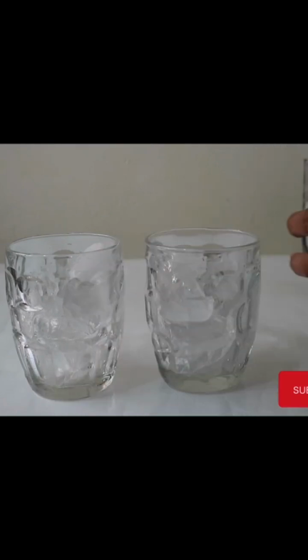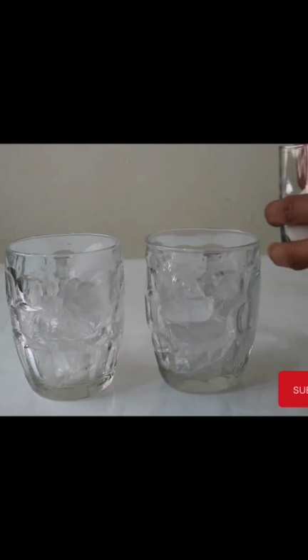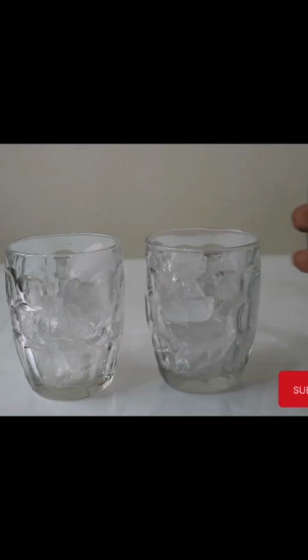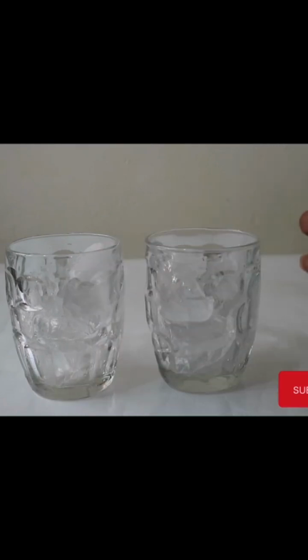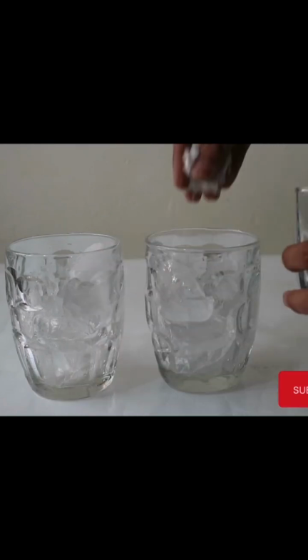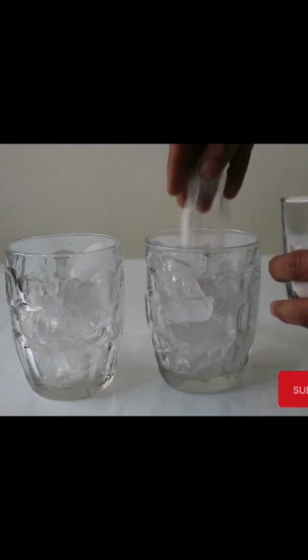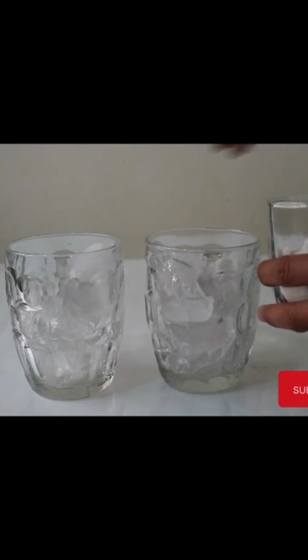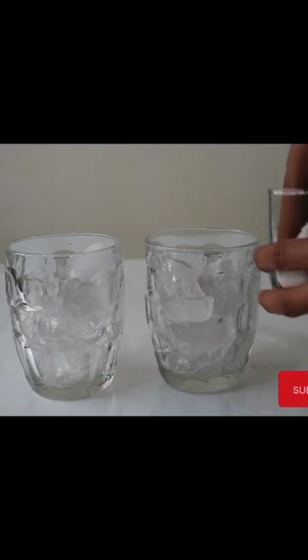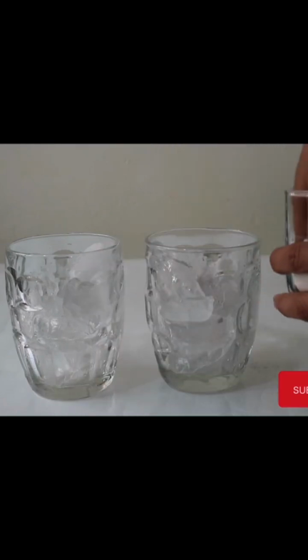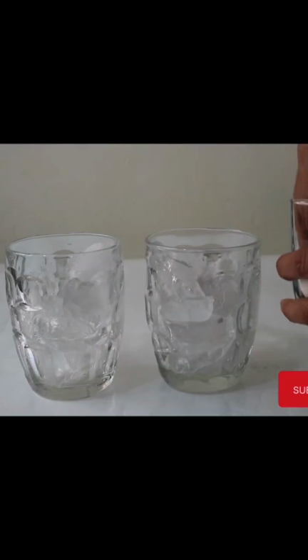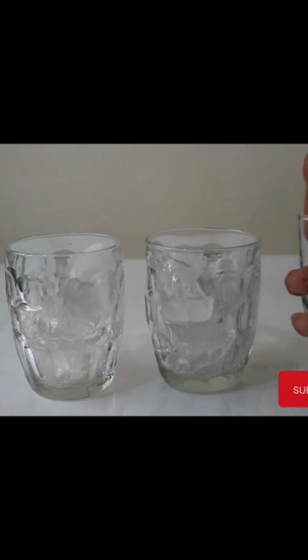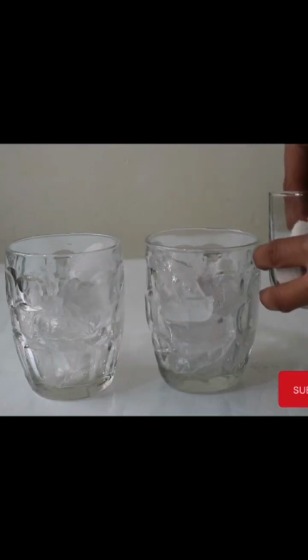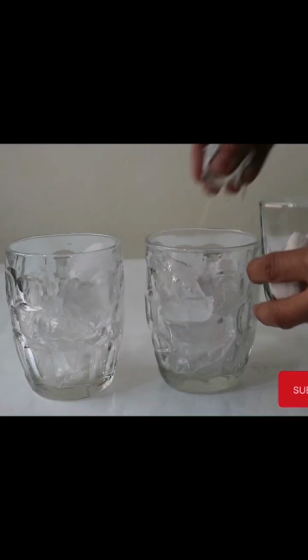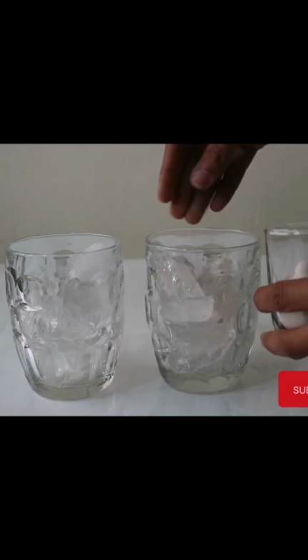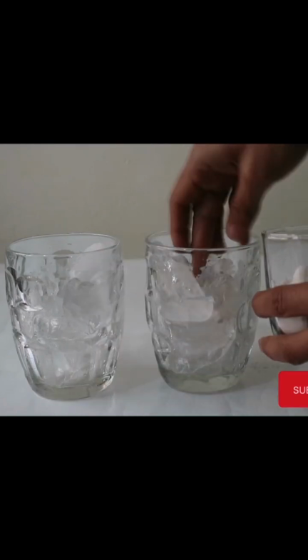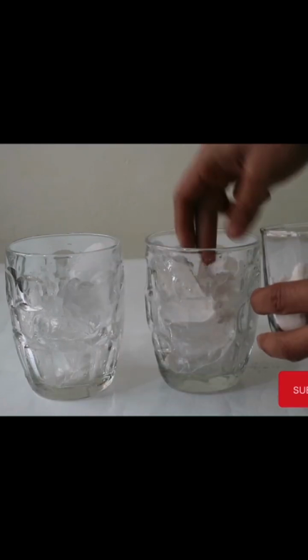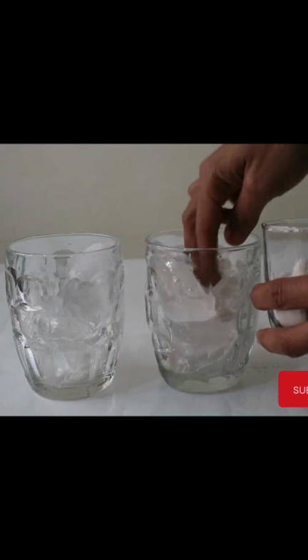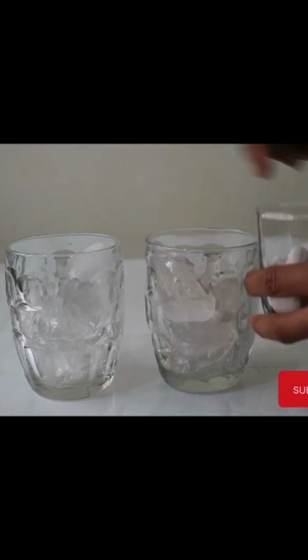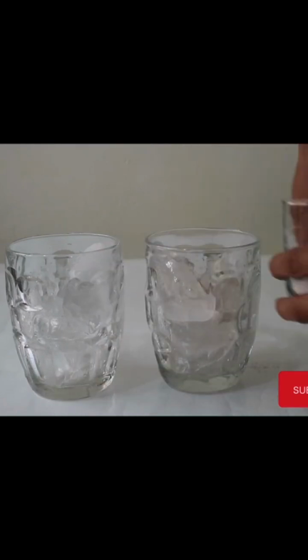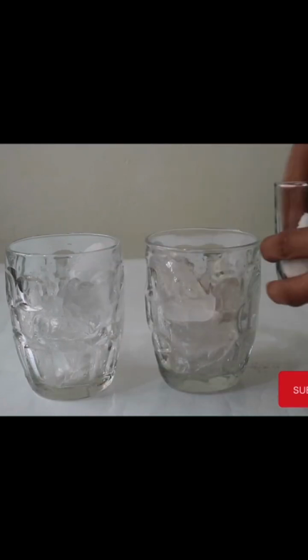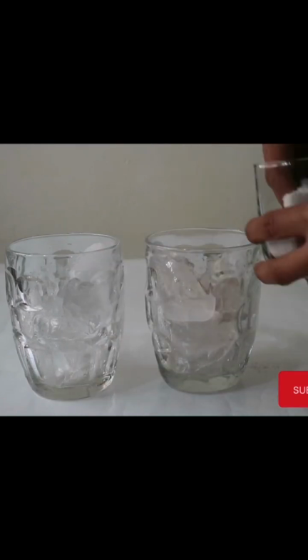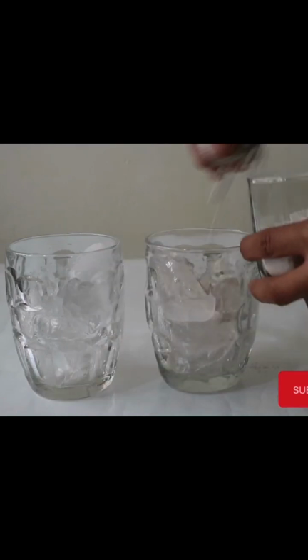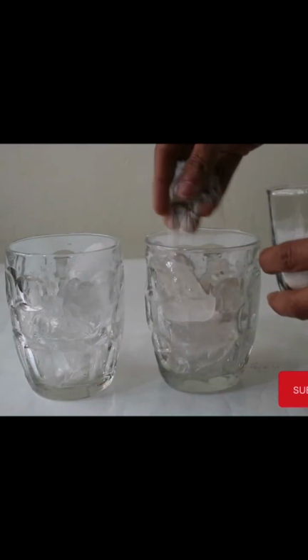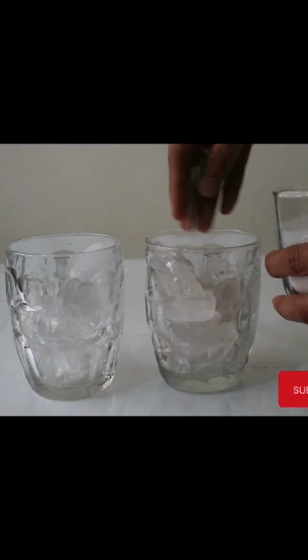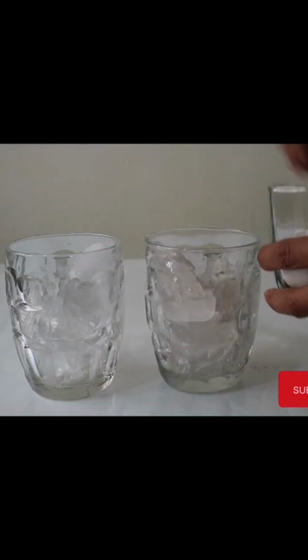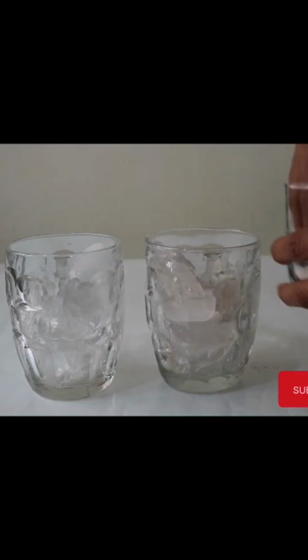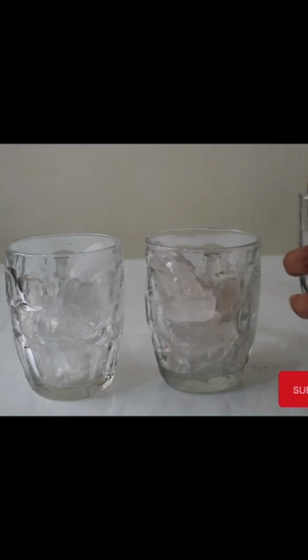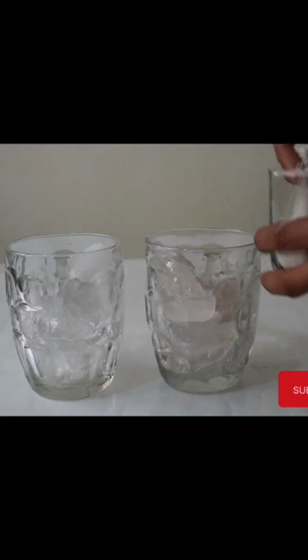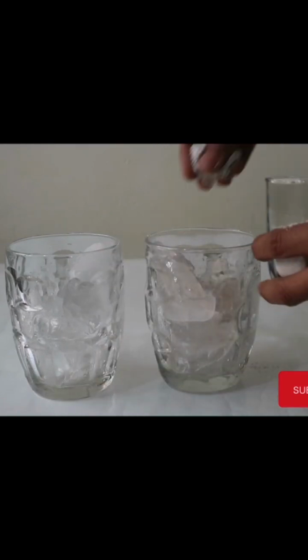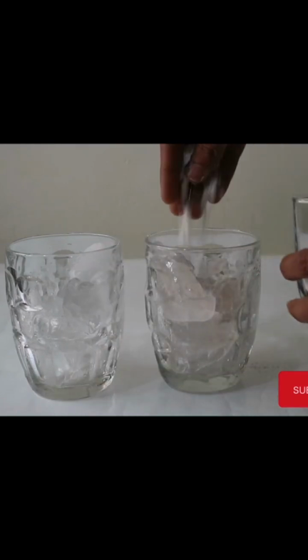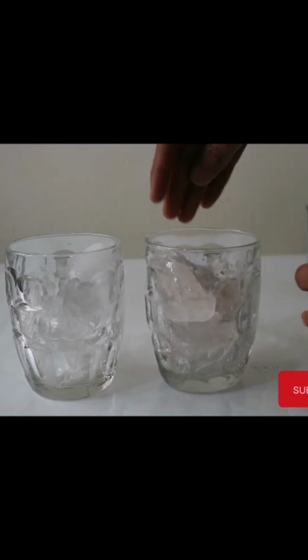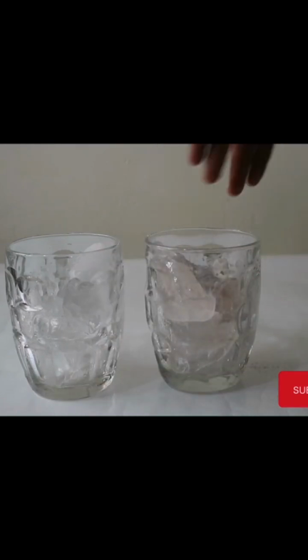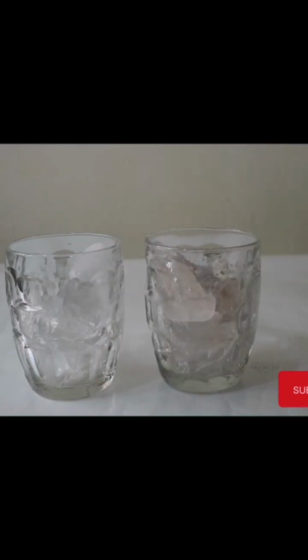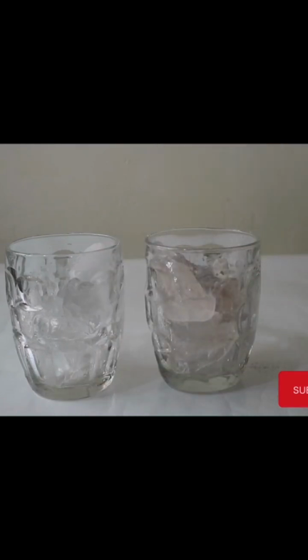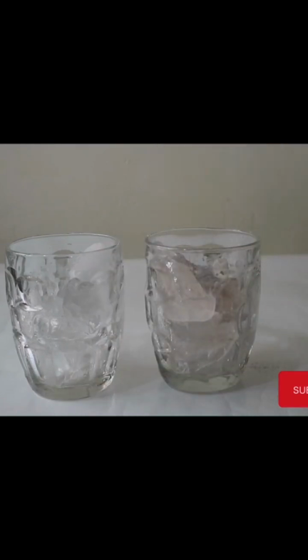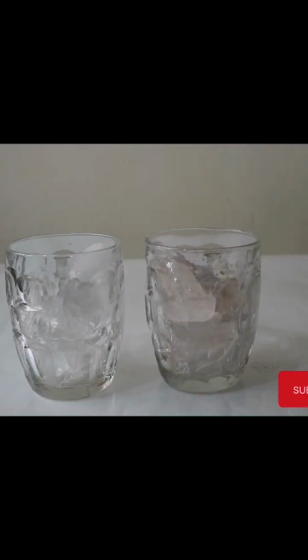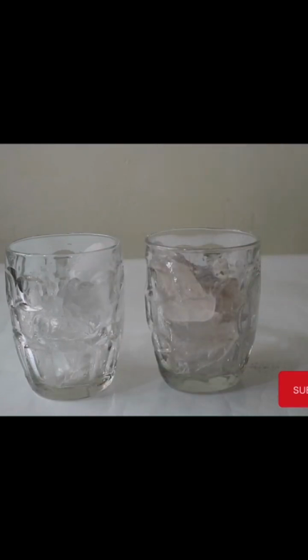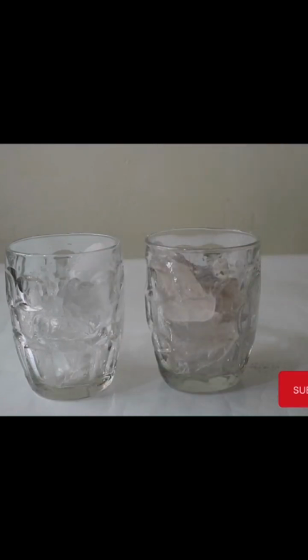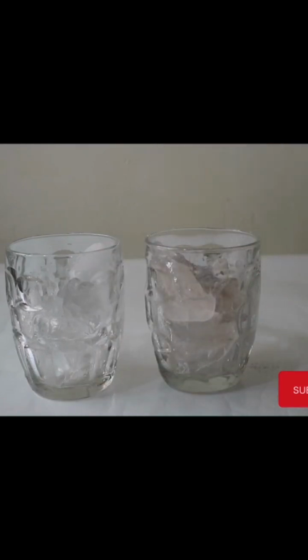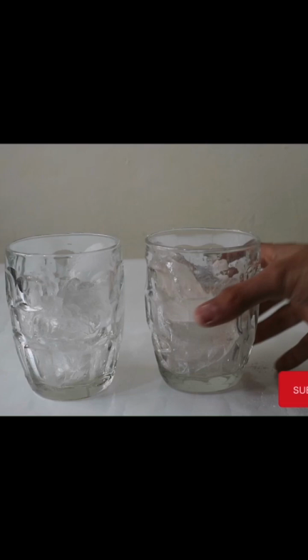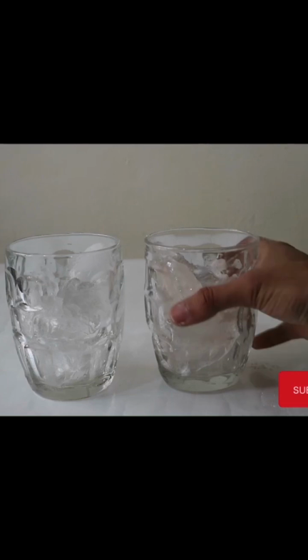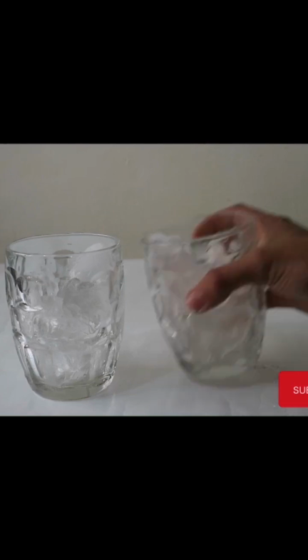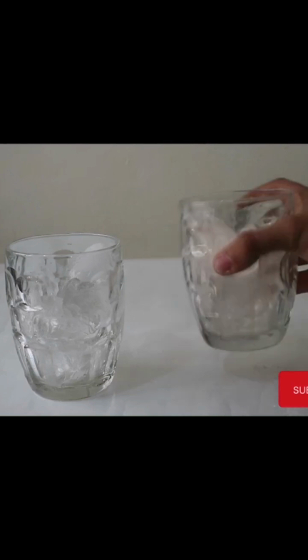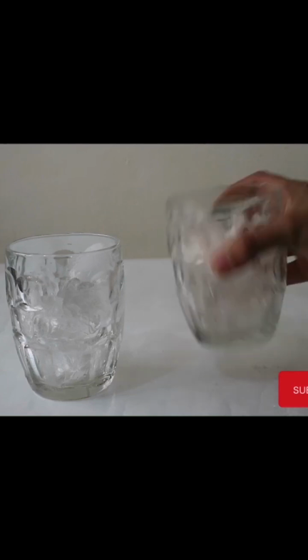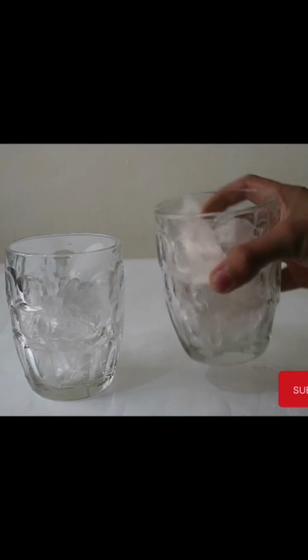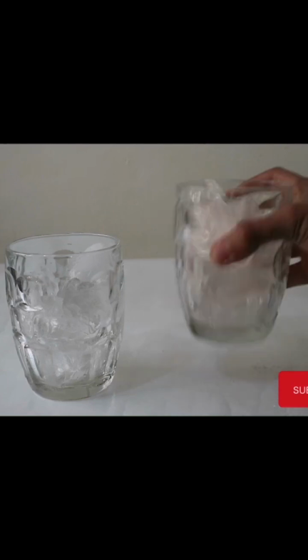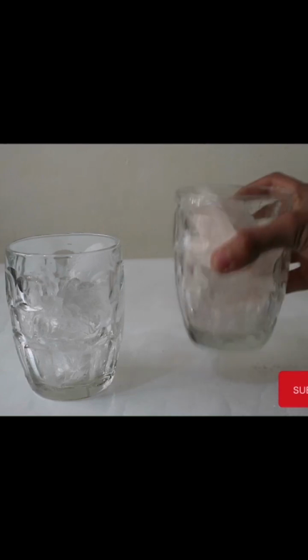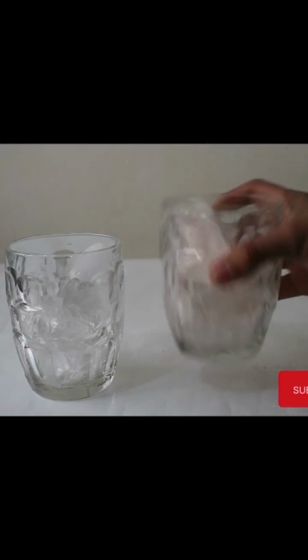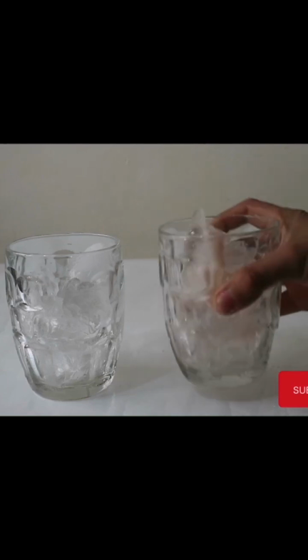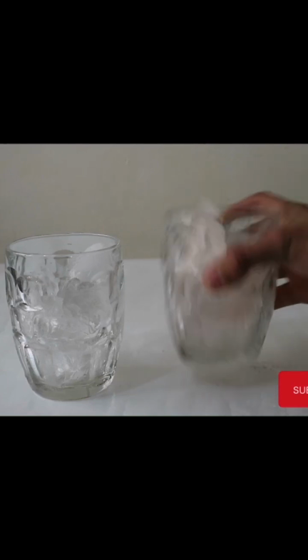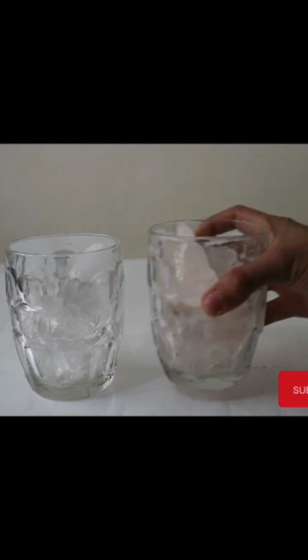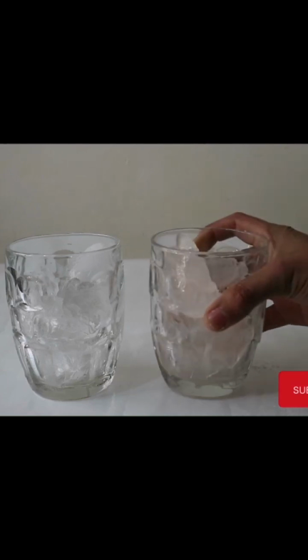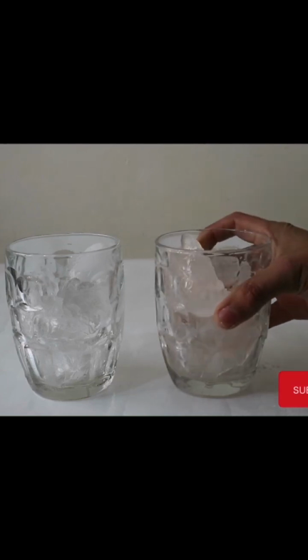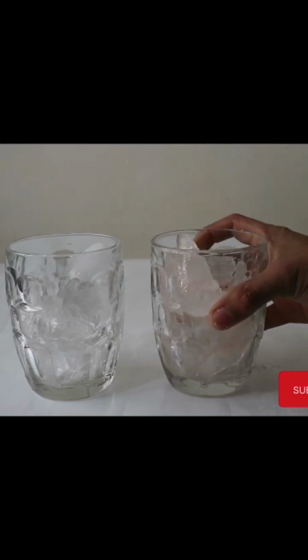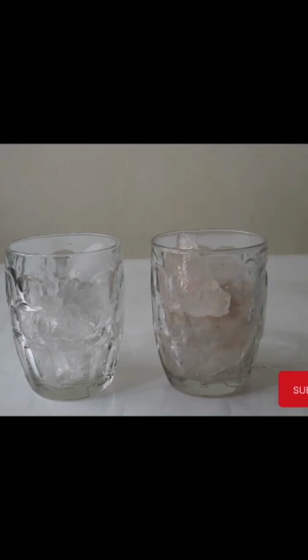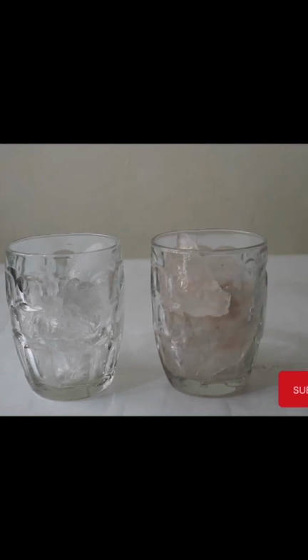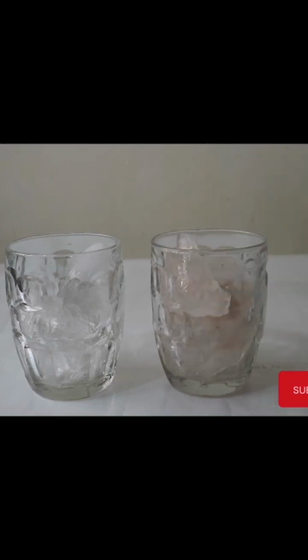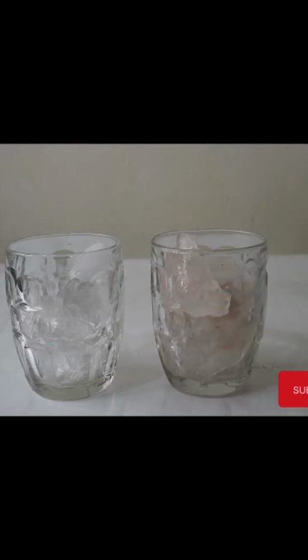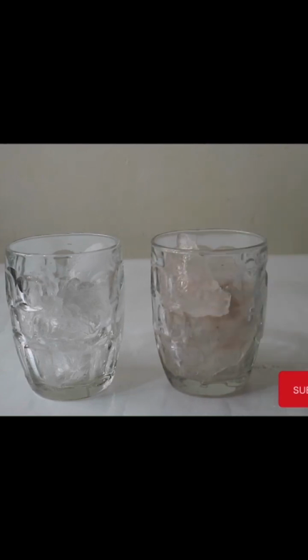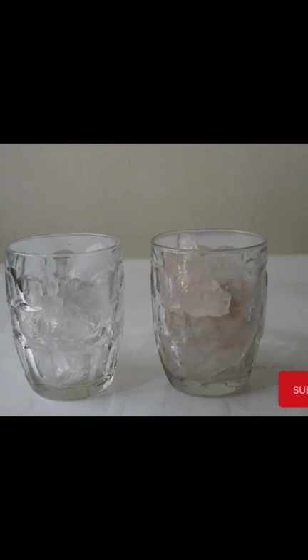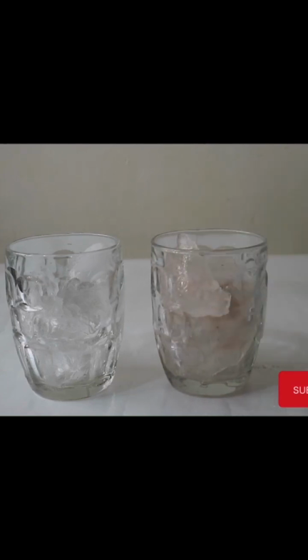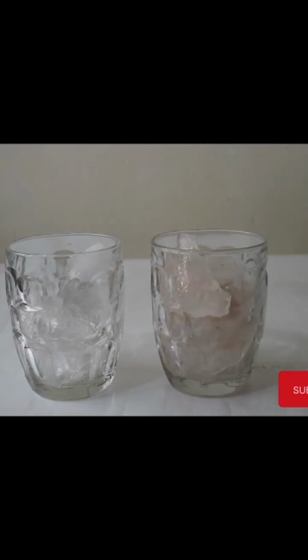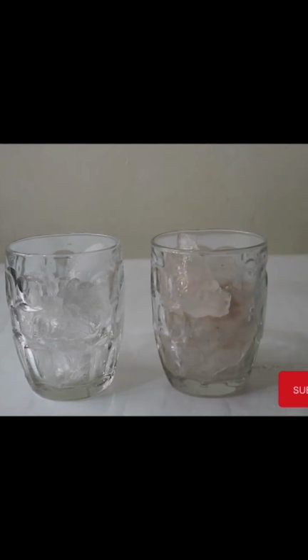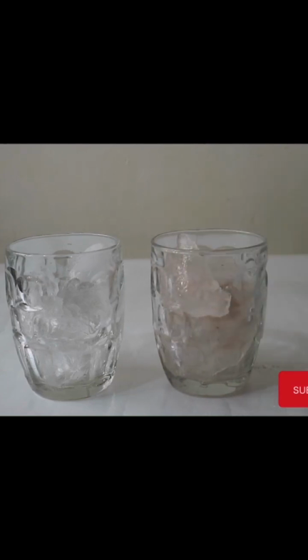To perform this experiment we need two glasses, one with ice and salt and the other with only ice, and leave it for some time.